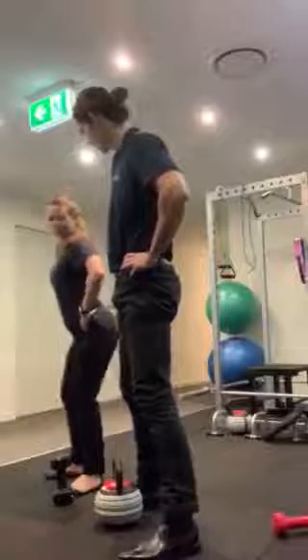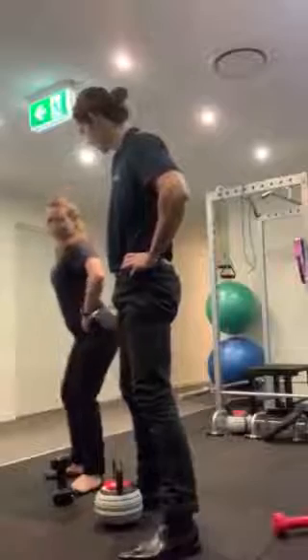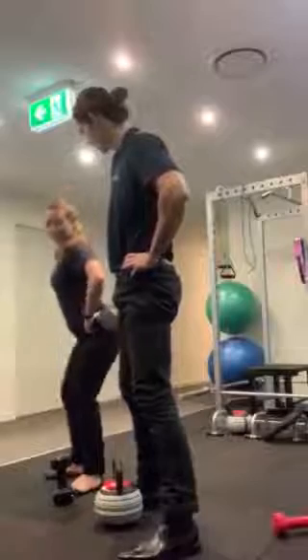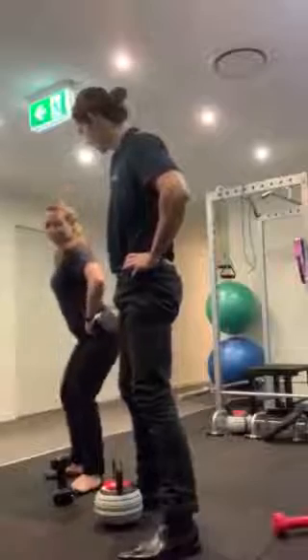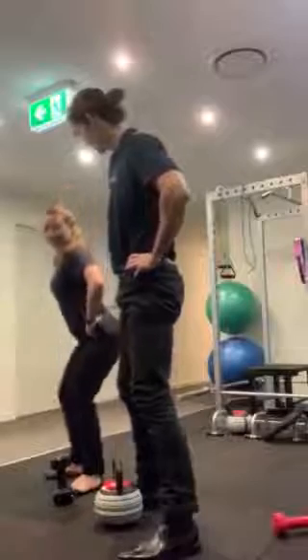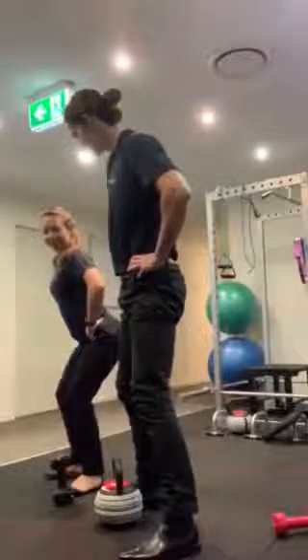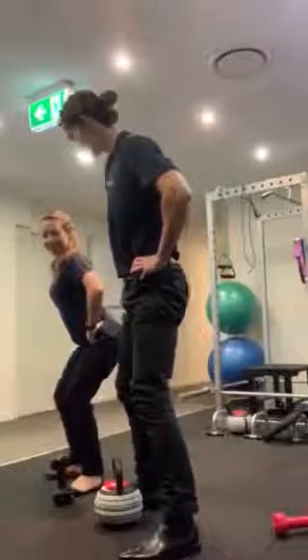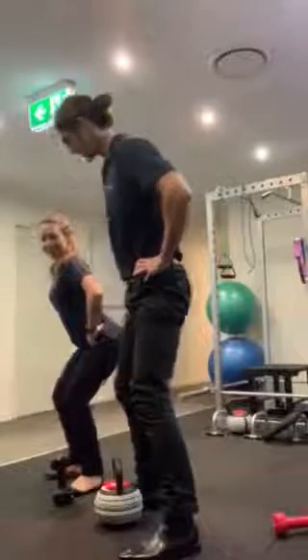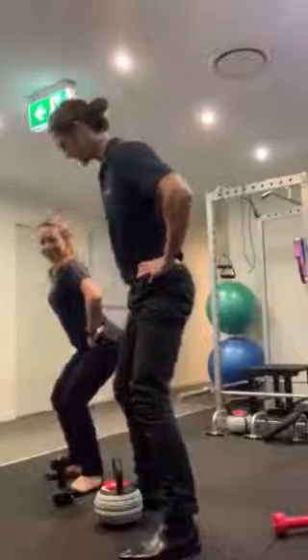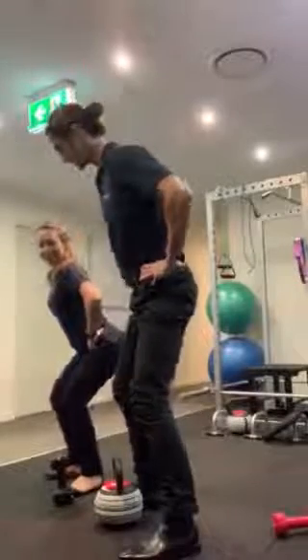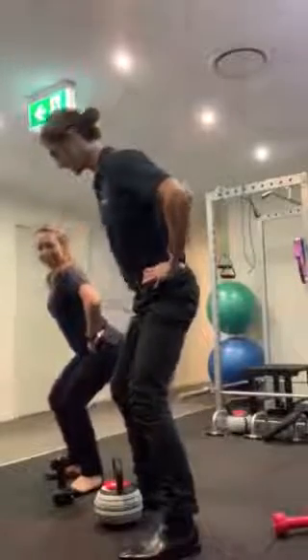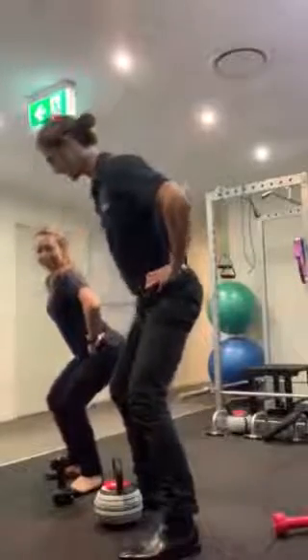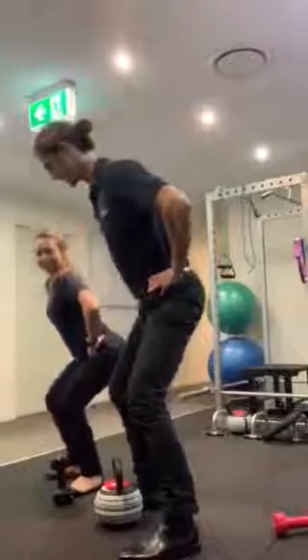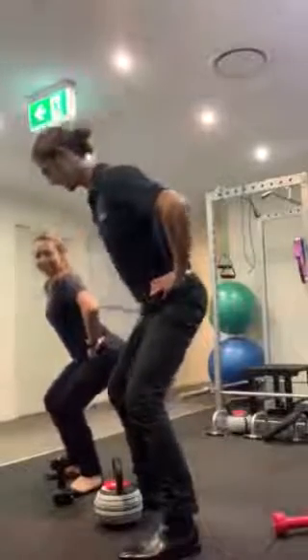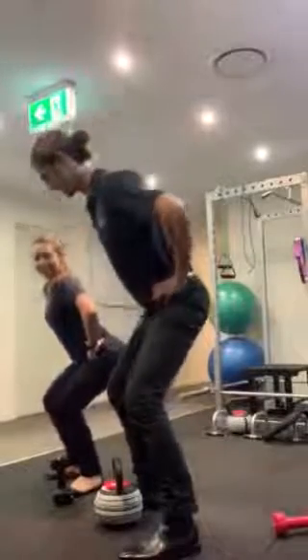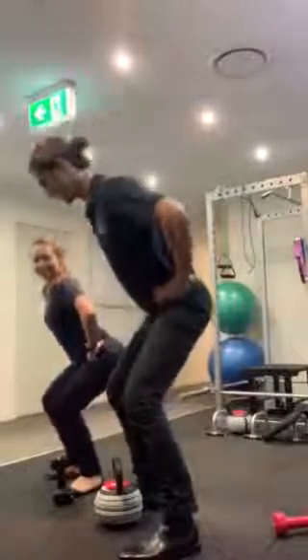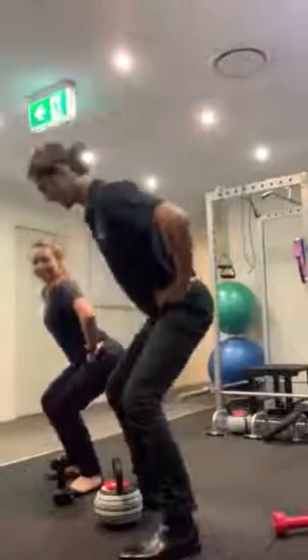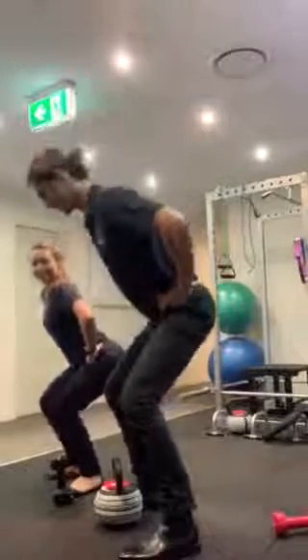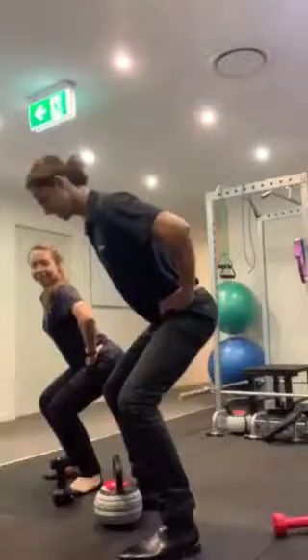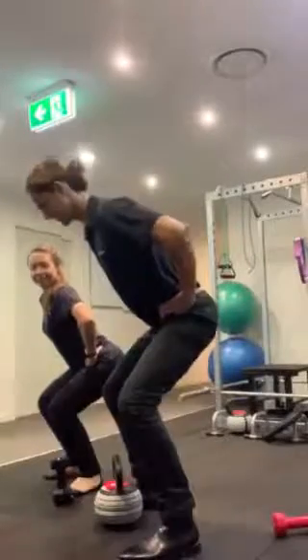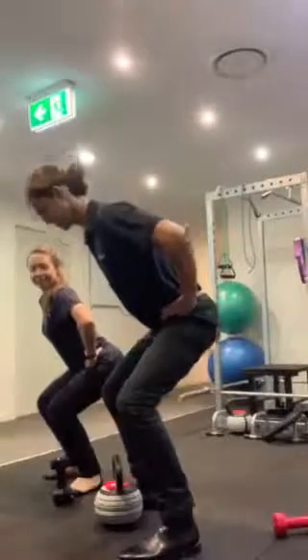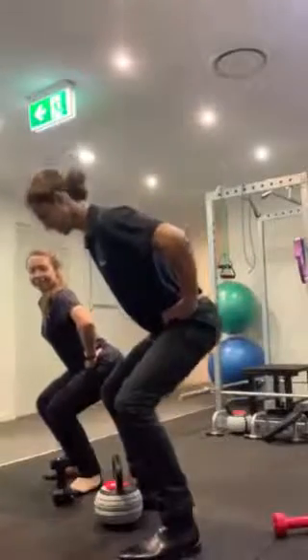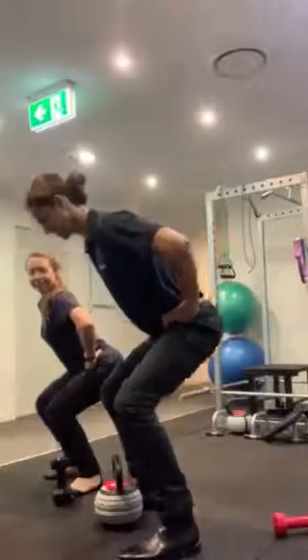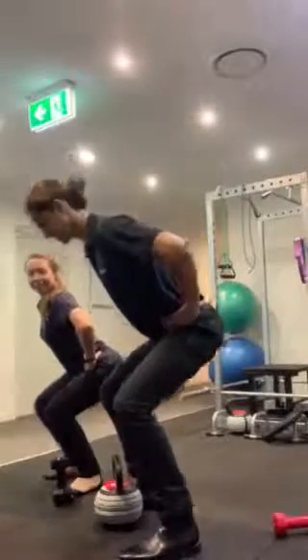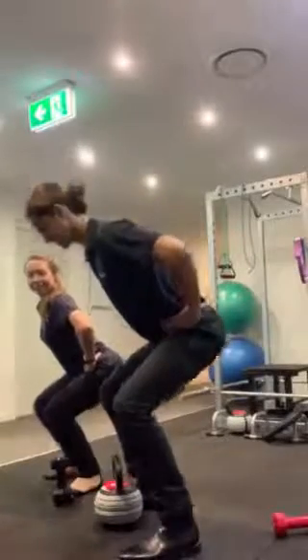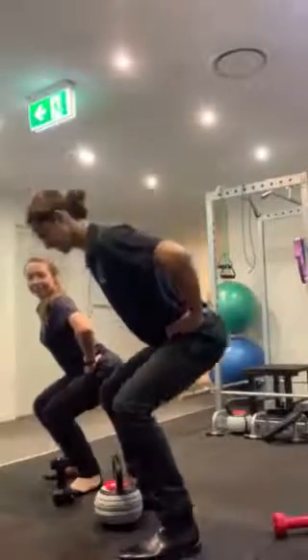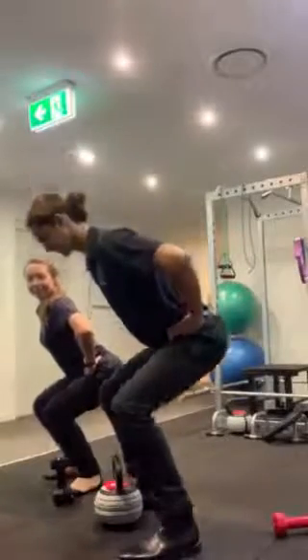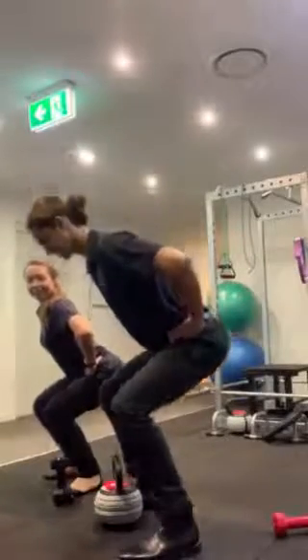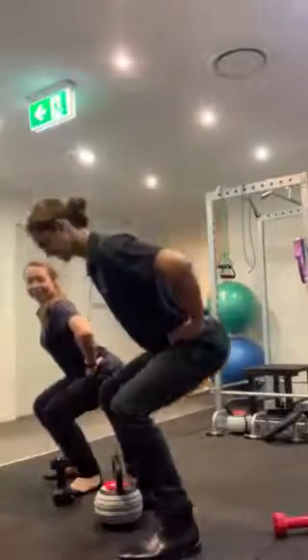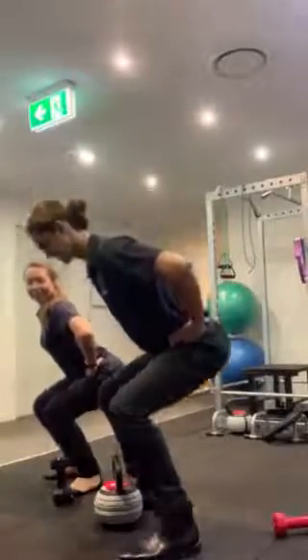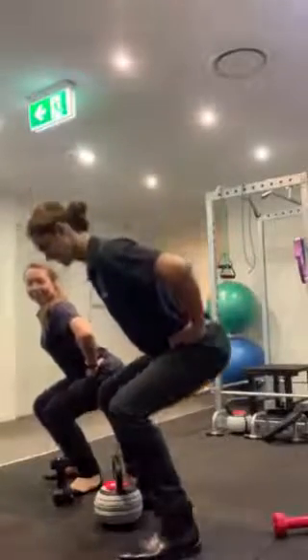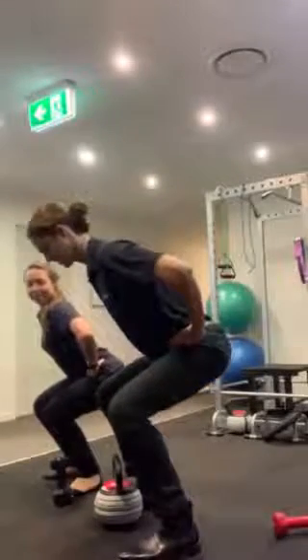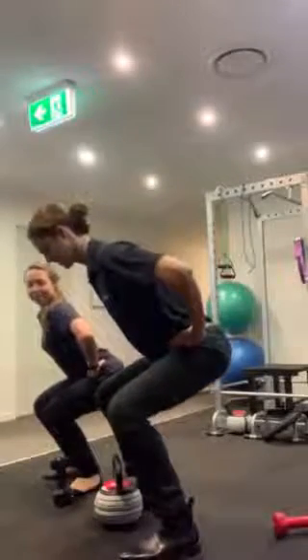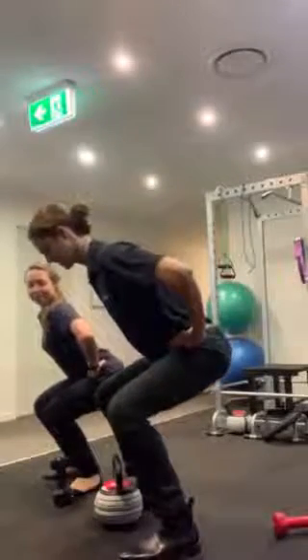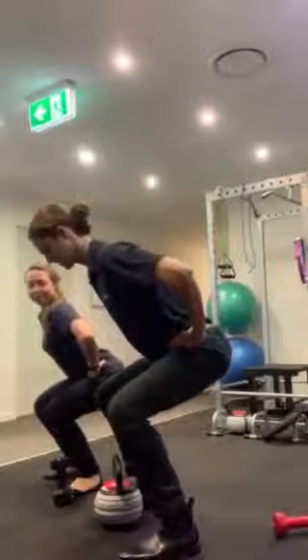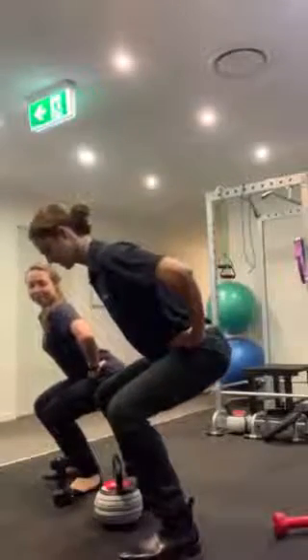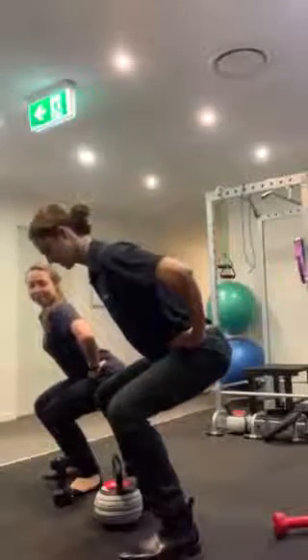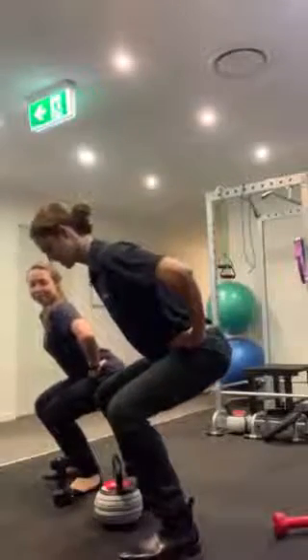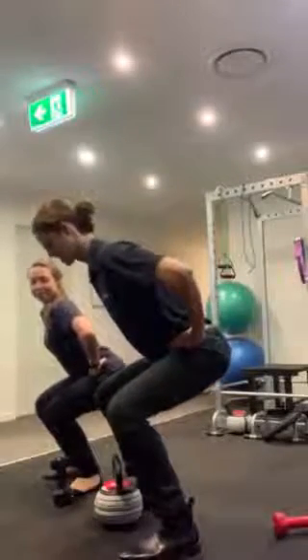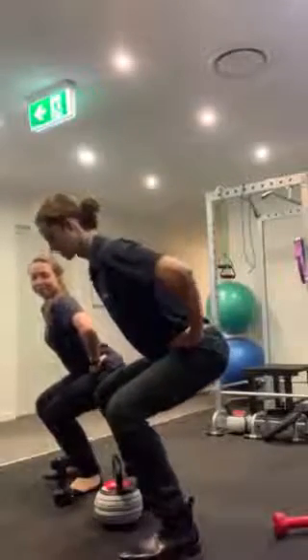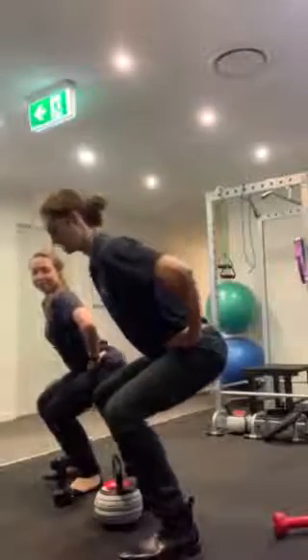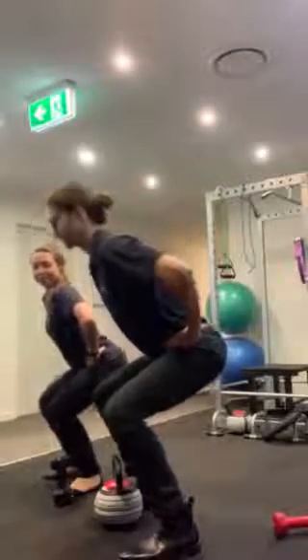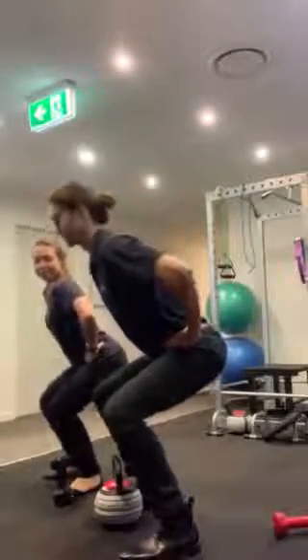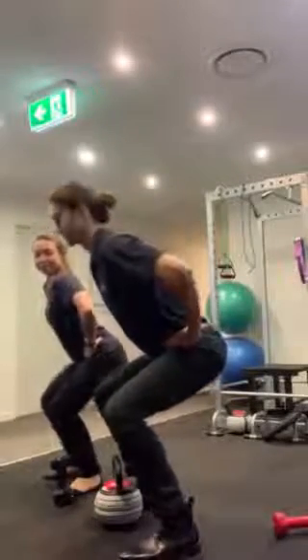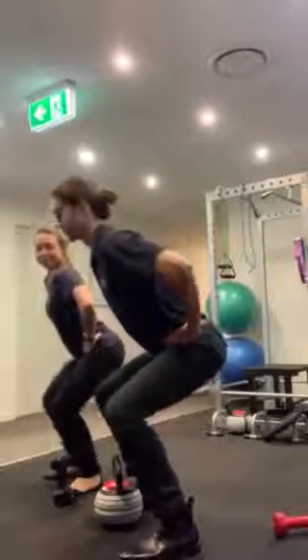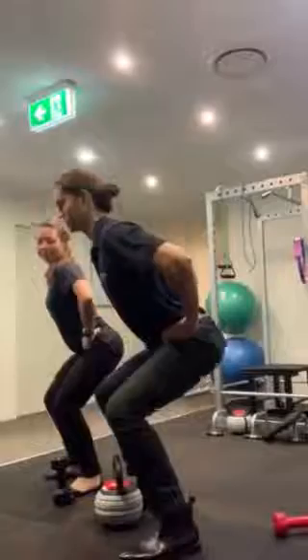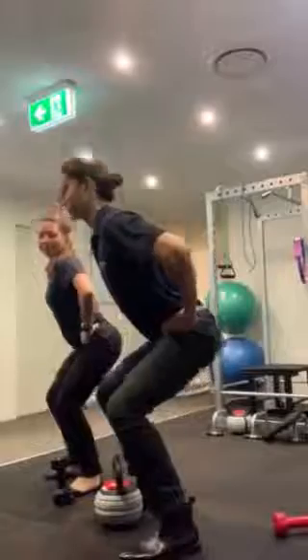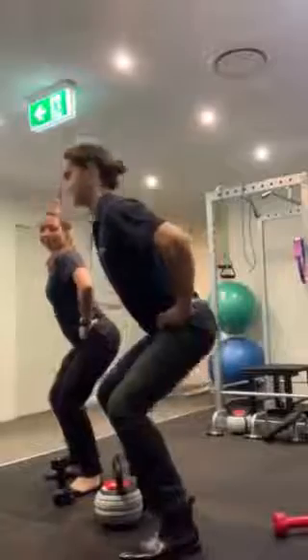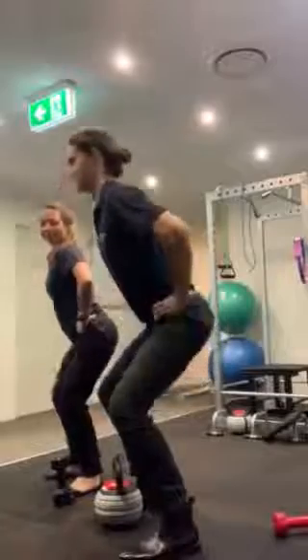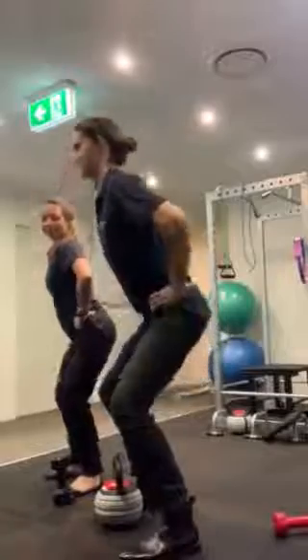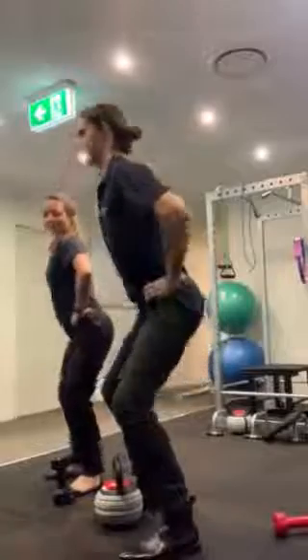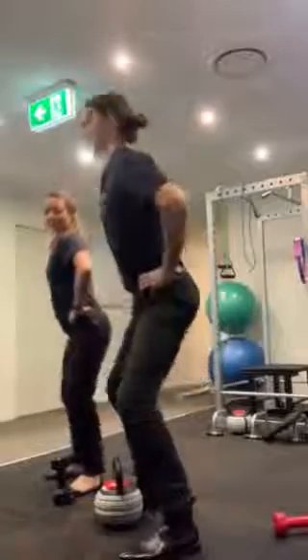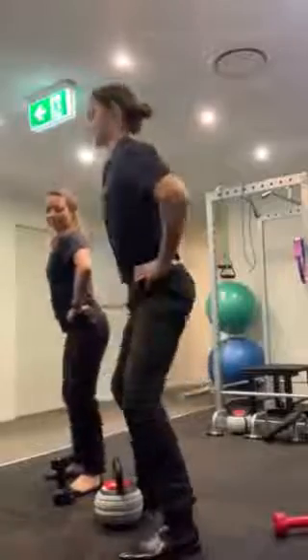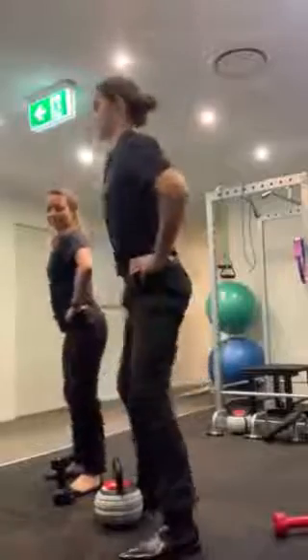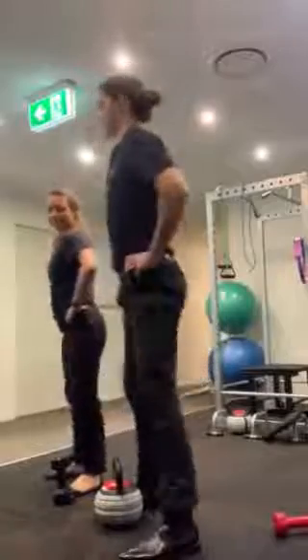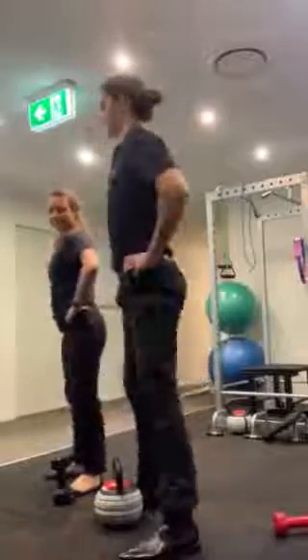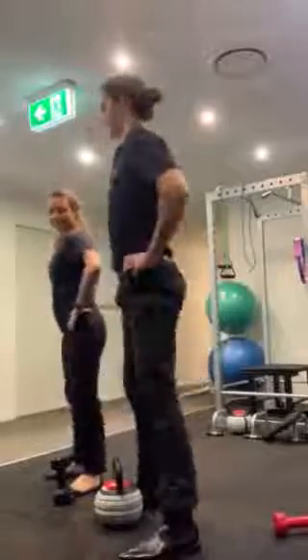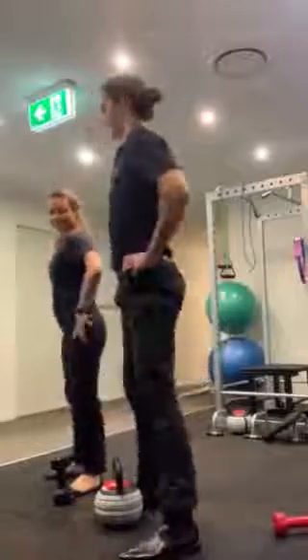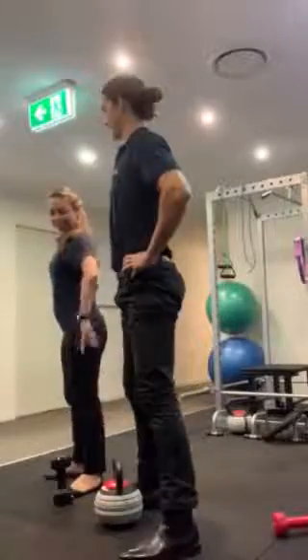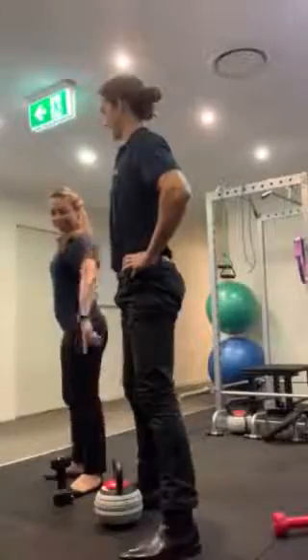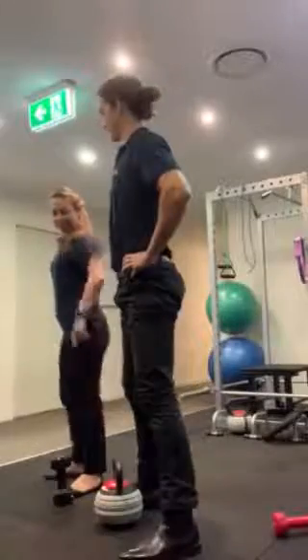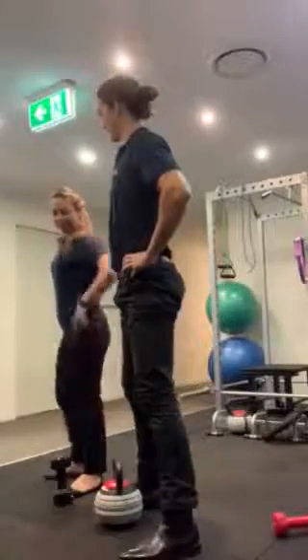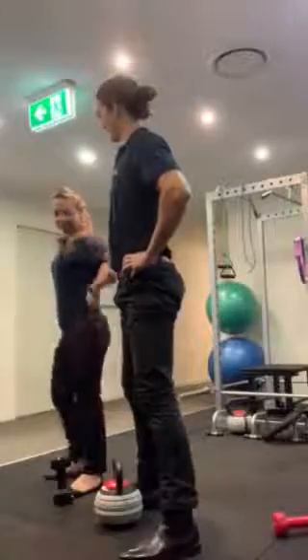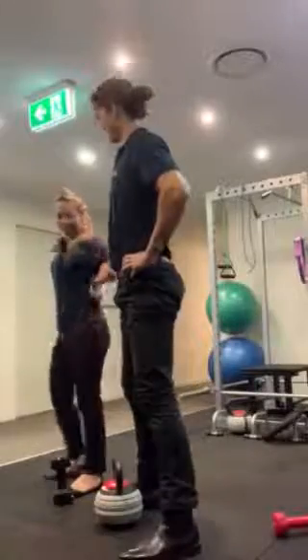Bend your knees, slowly sit, pull that core in, chest up, and then come on up. Alright, let's try again.